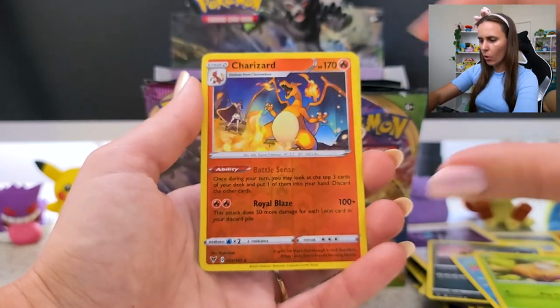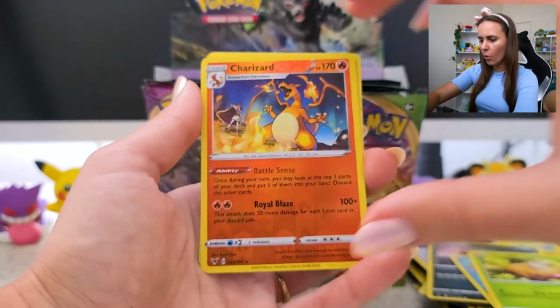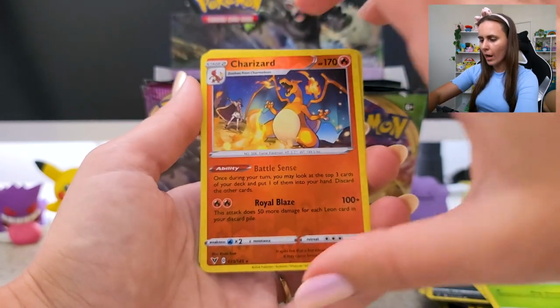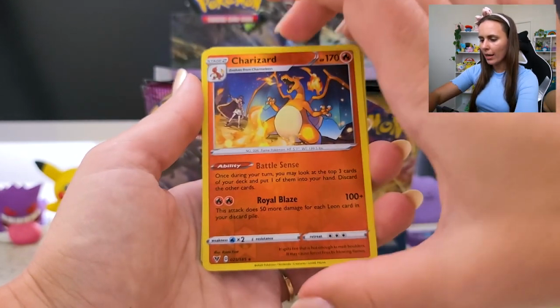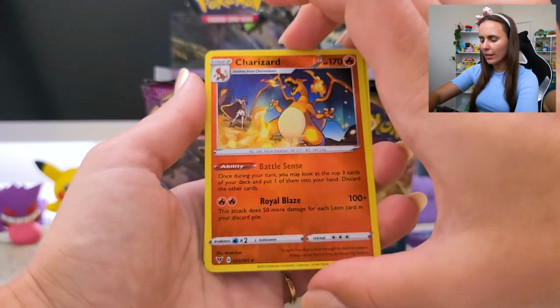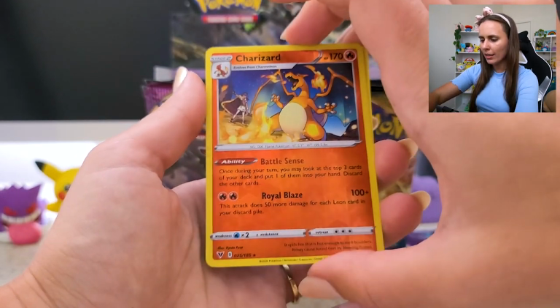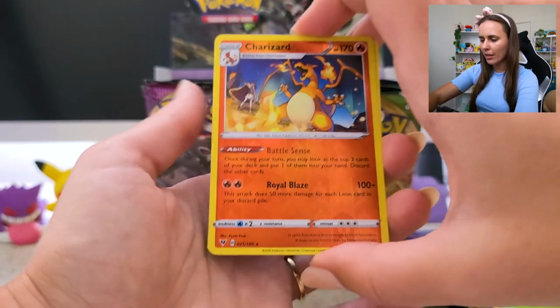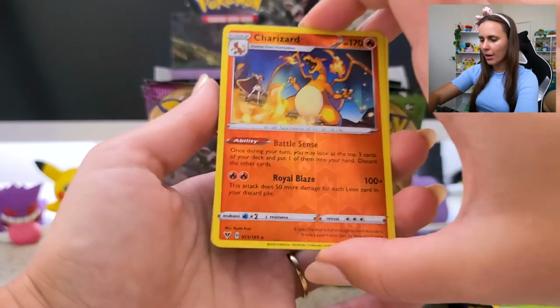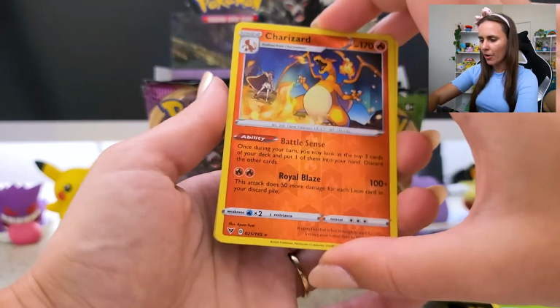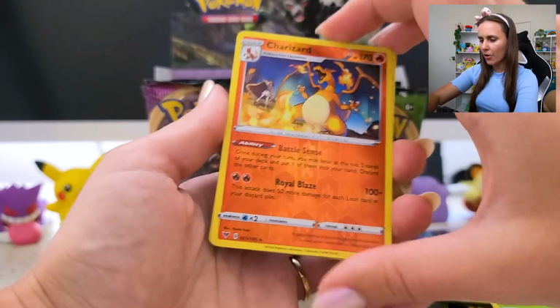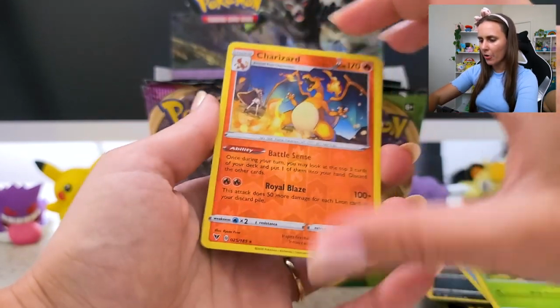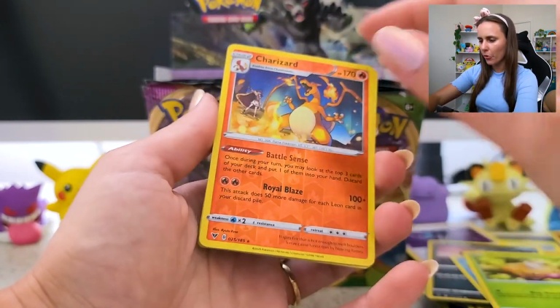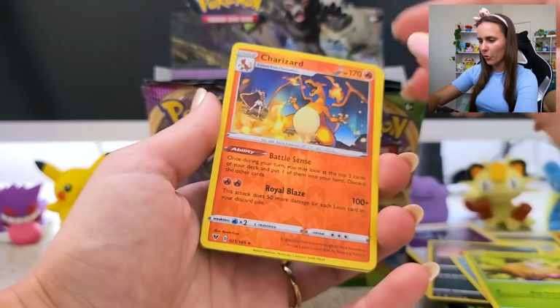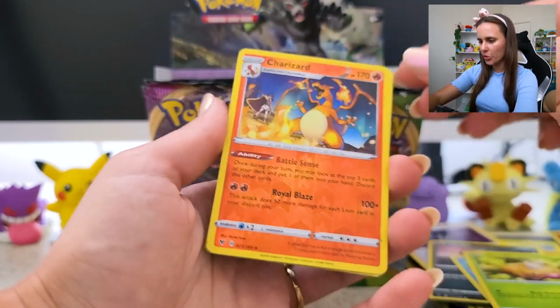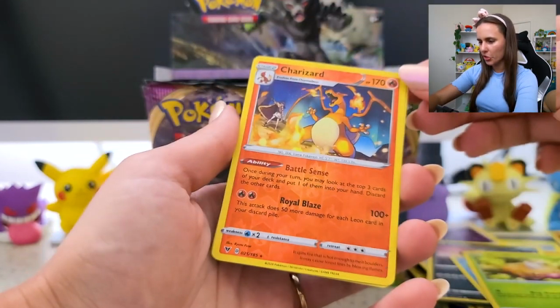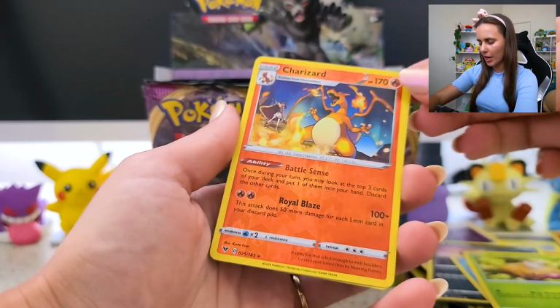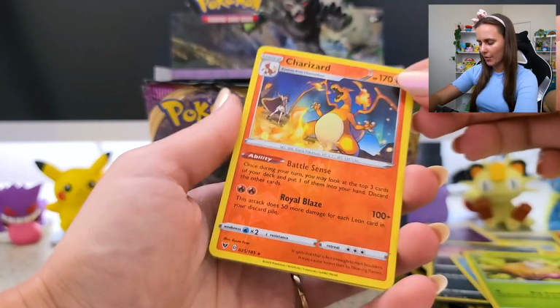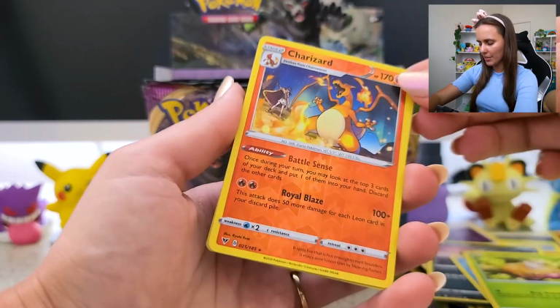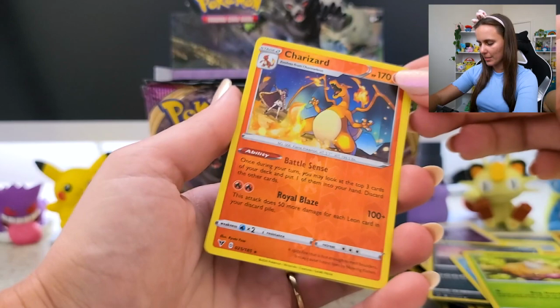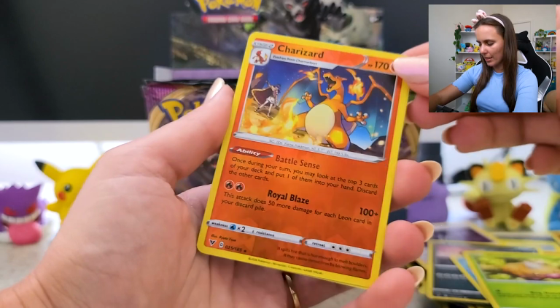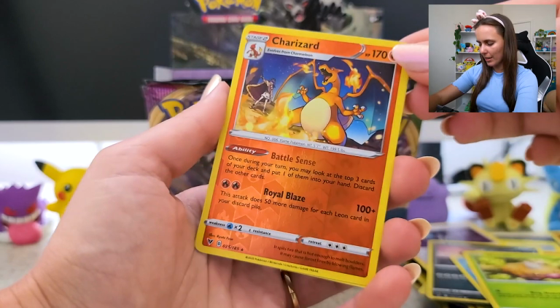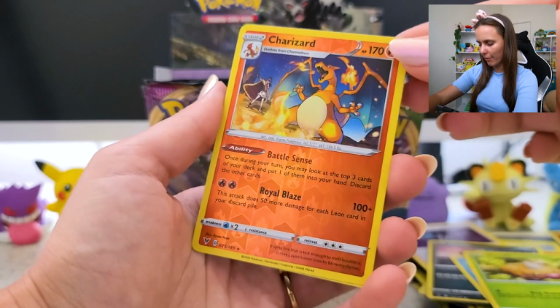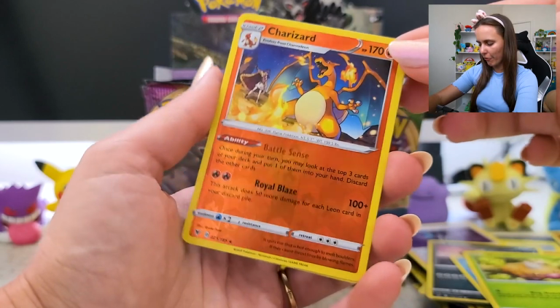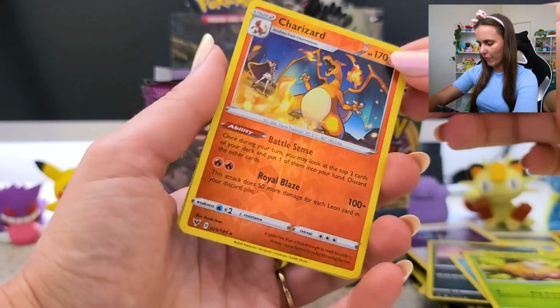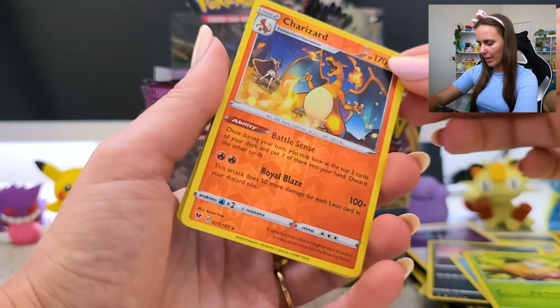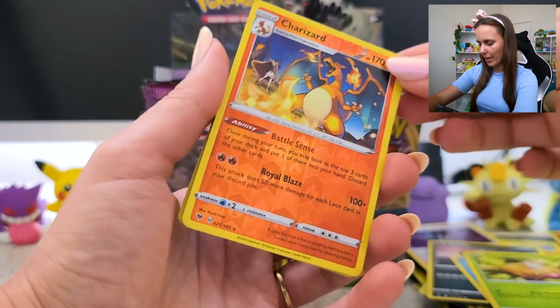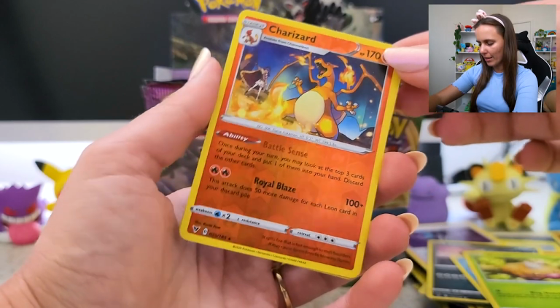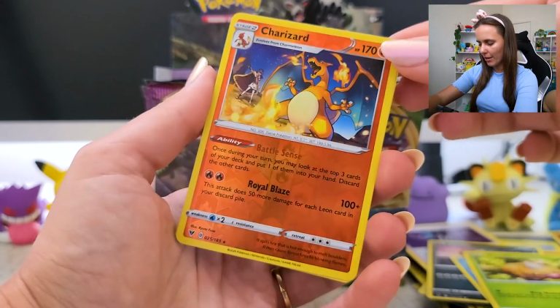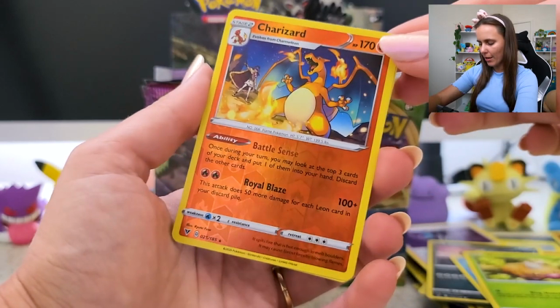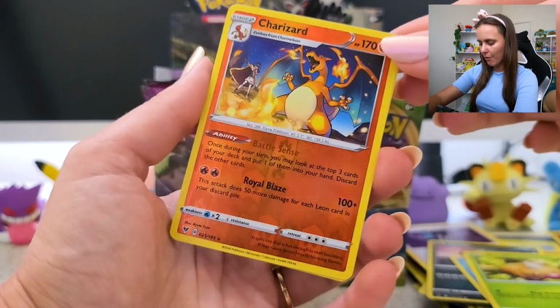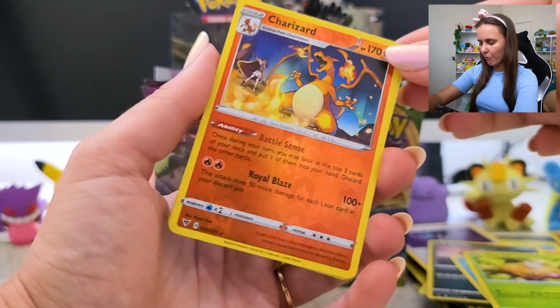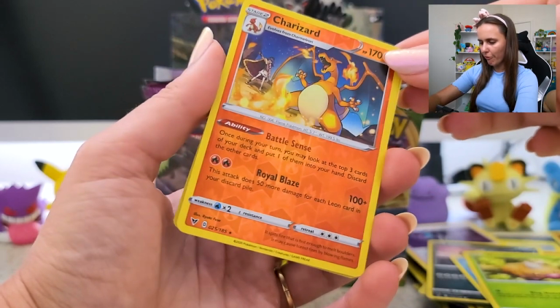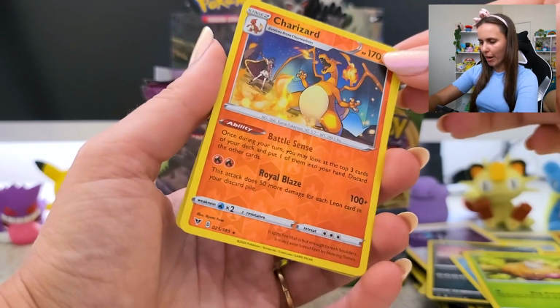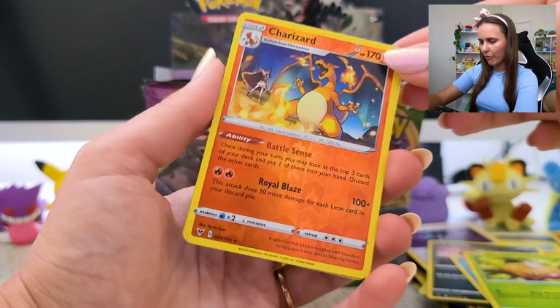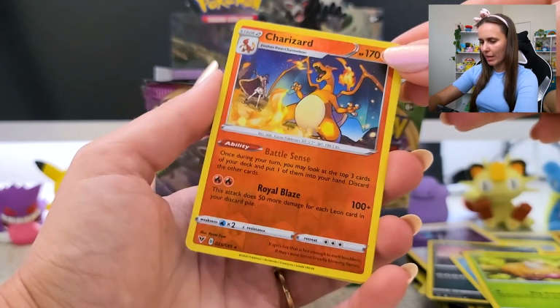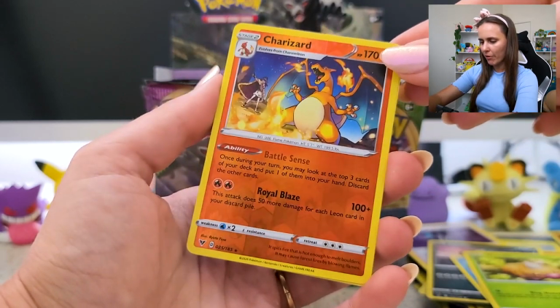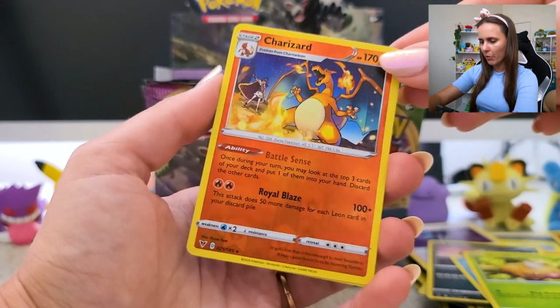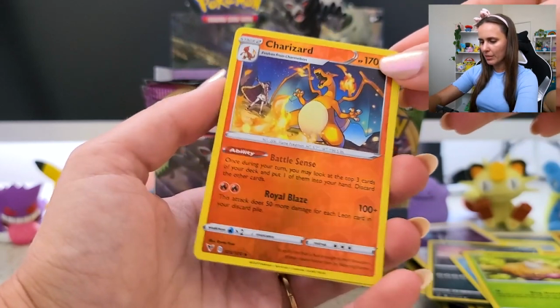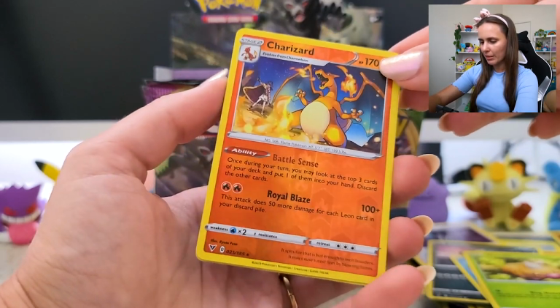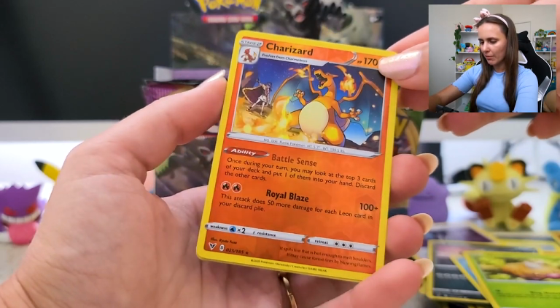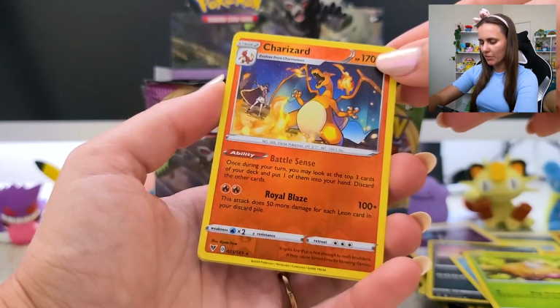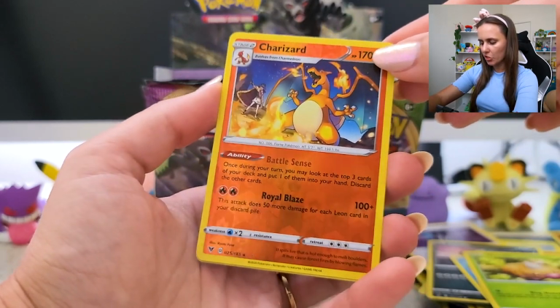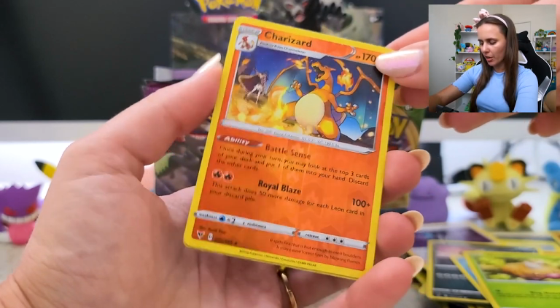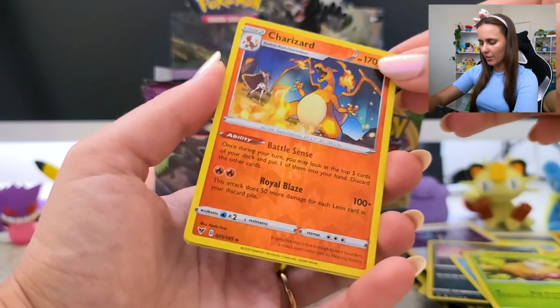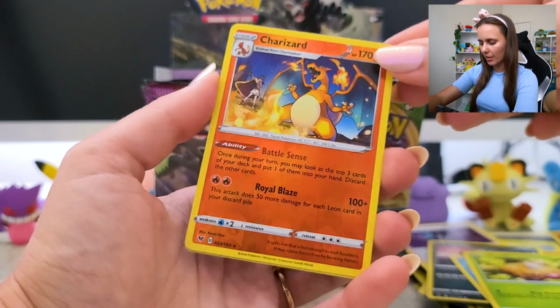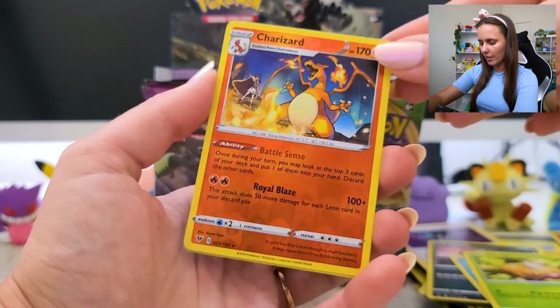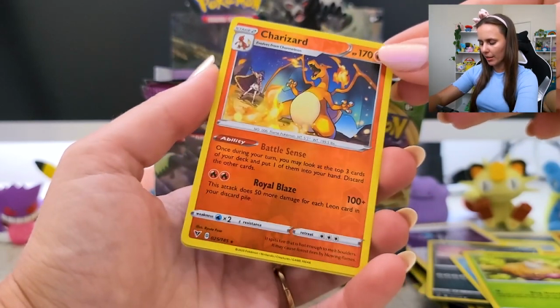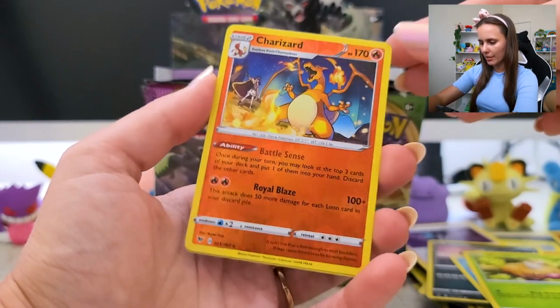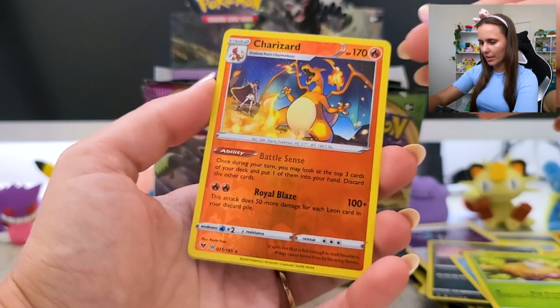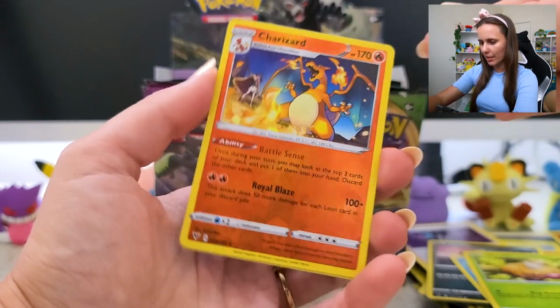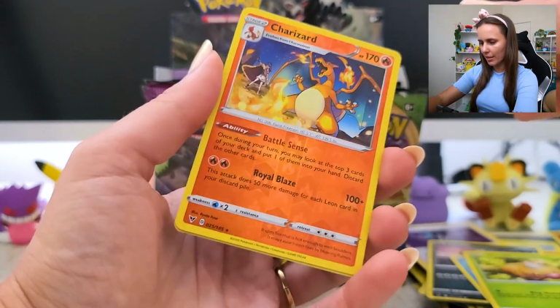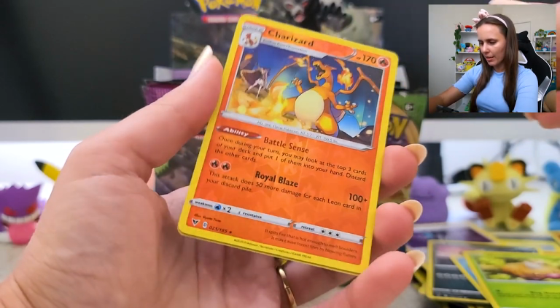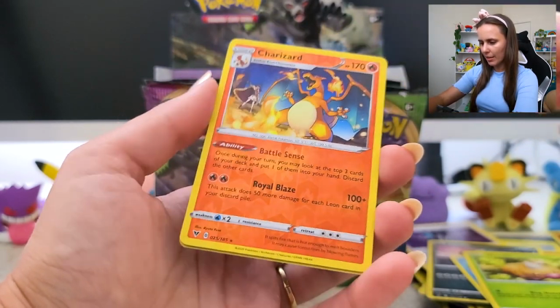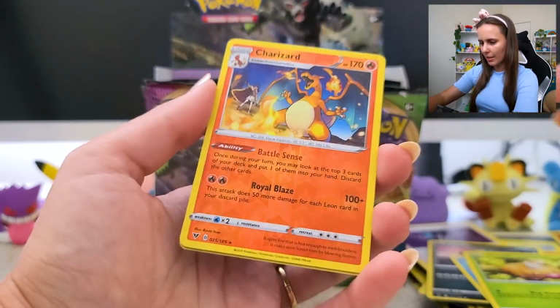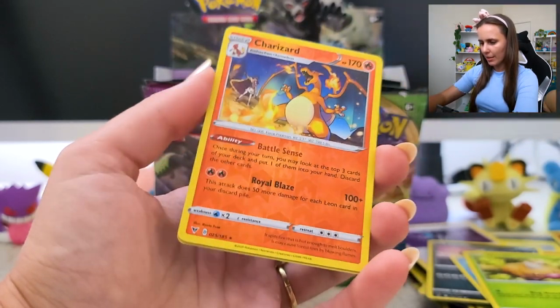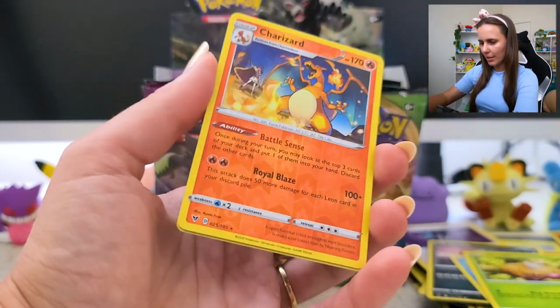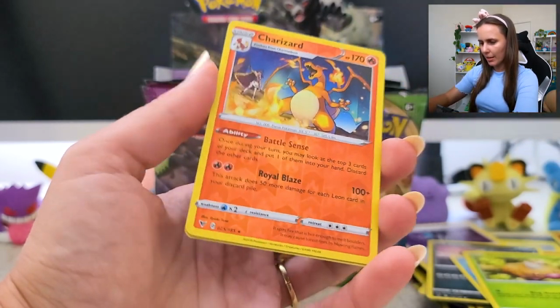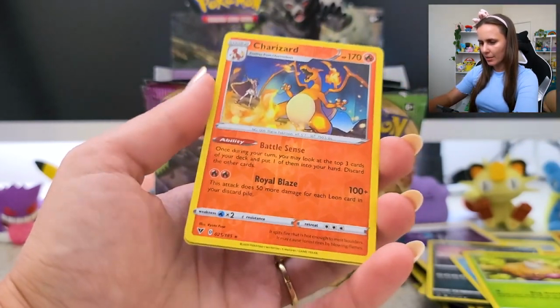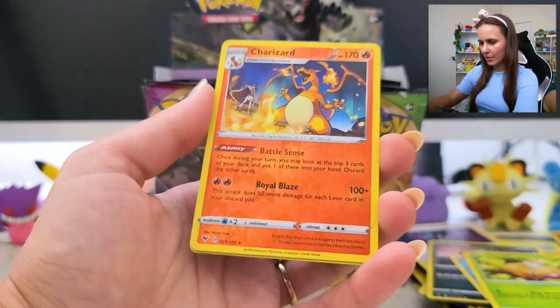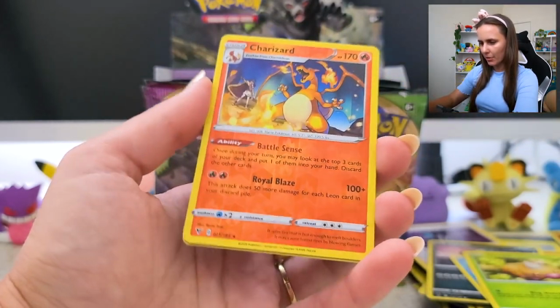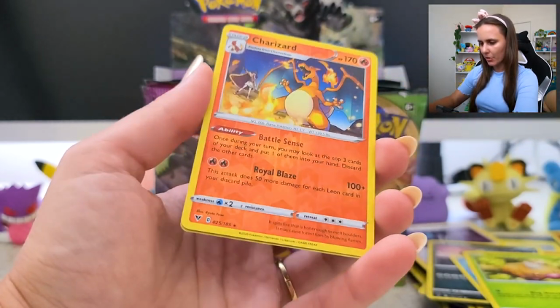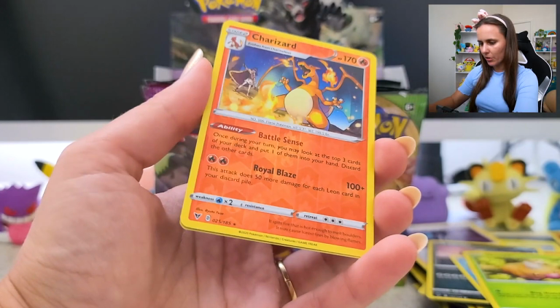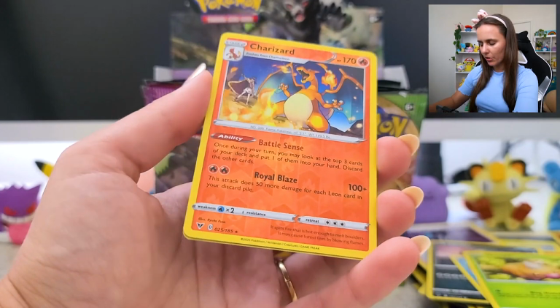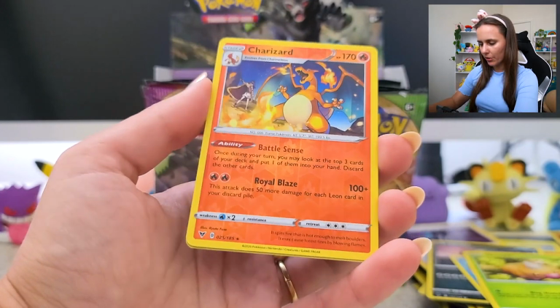Oh hello! Charizard — a fan favorite. Everyone always loves the Charizard cards, hey? That's so cute.